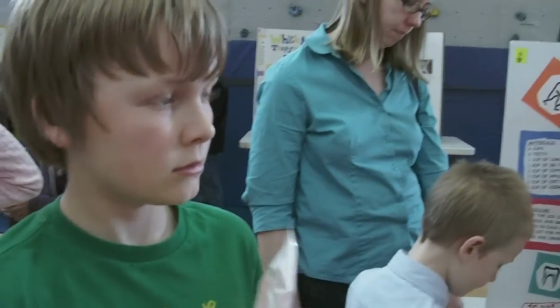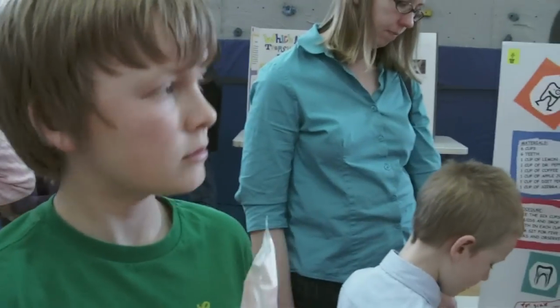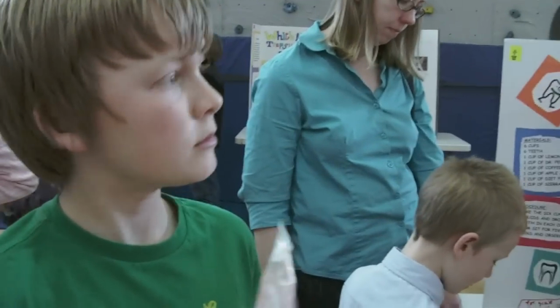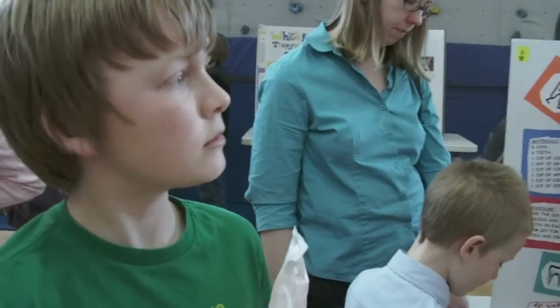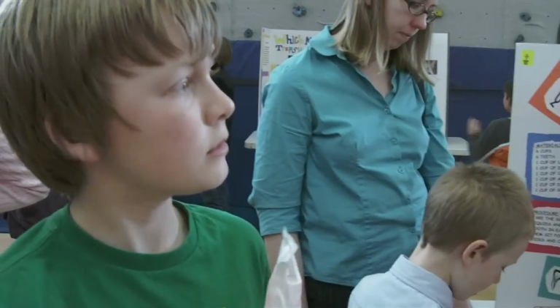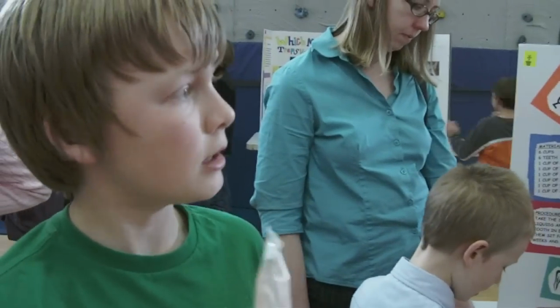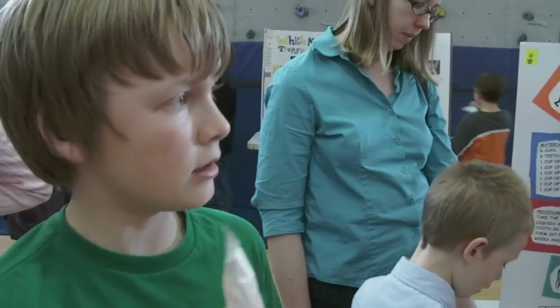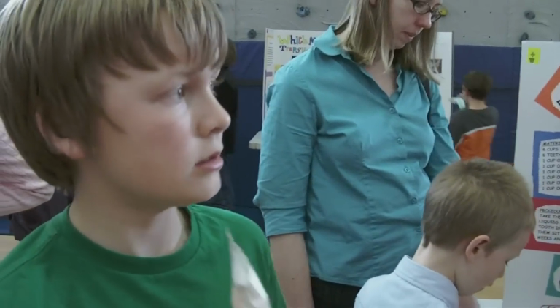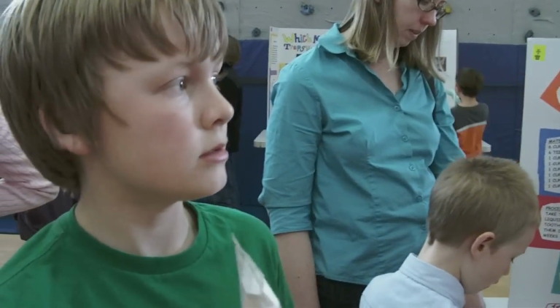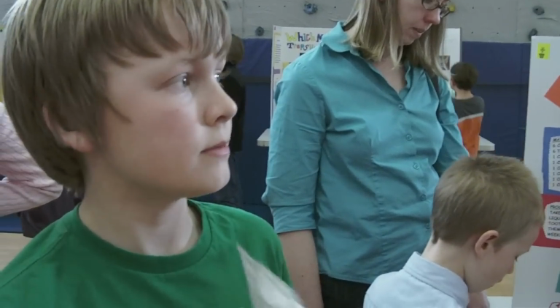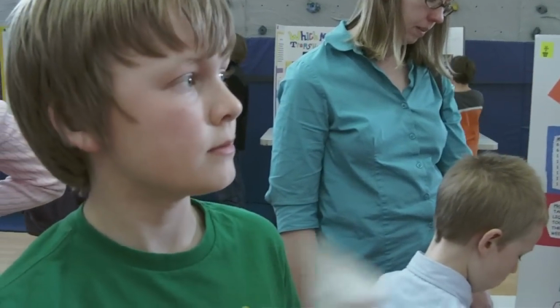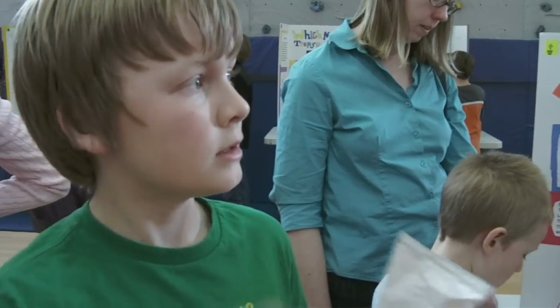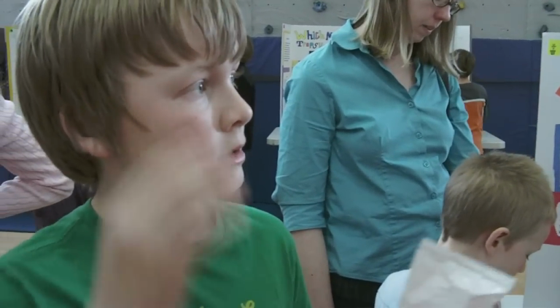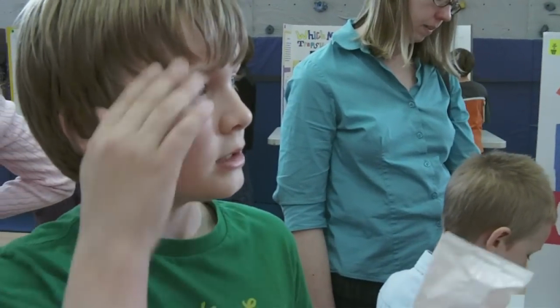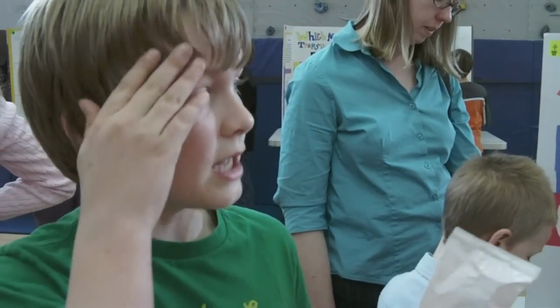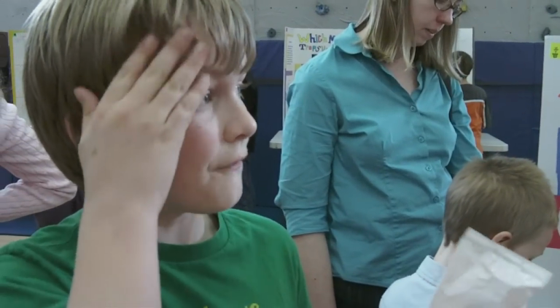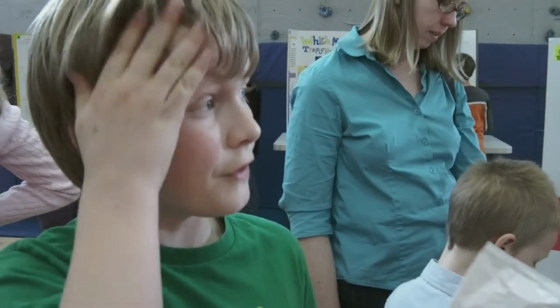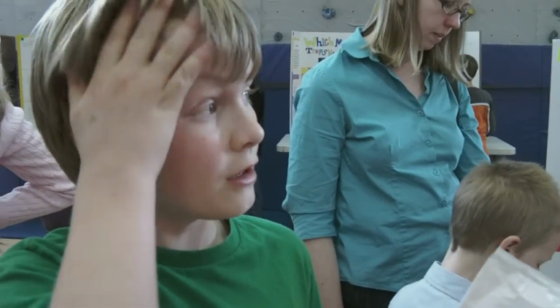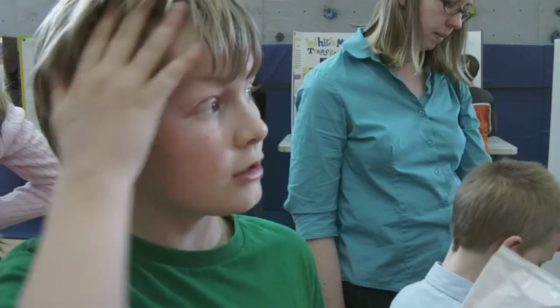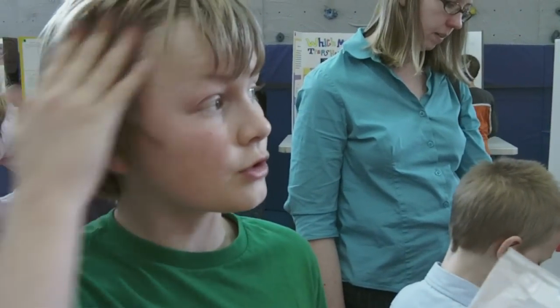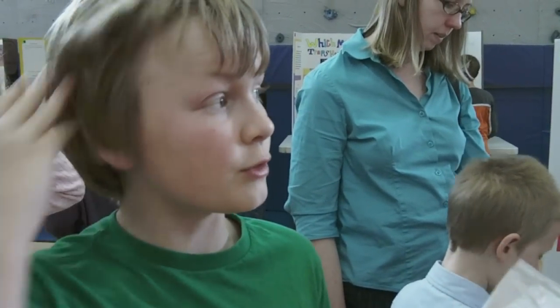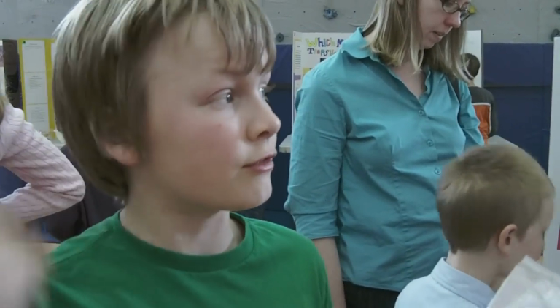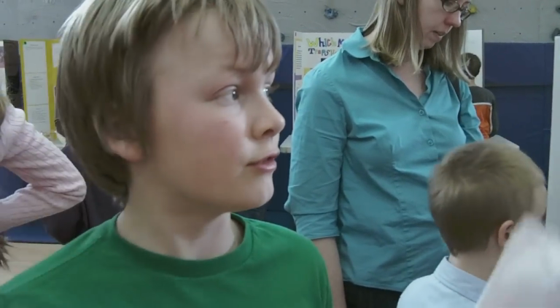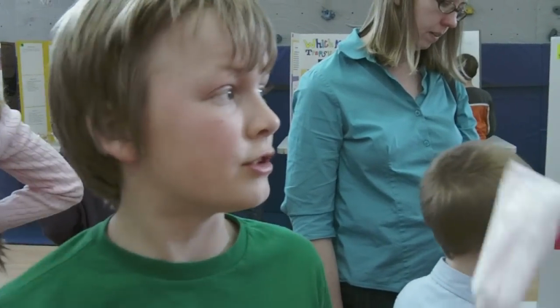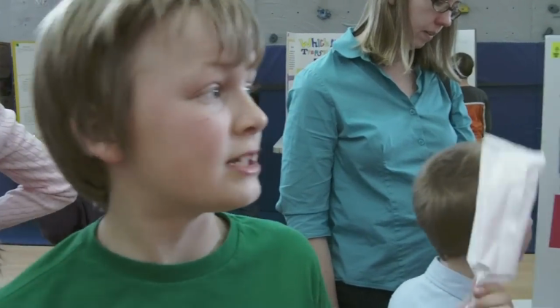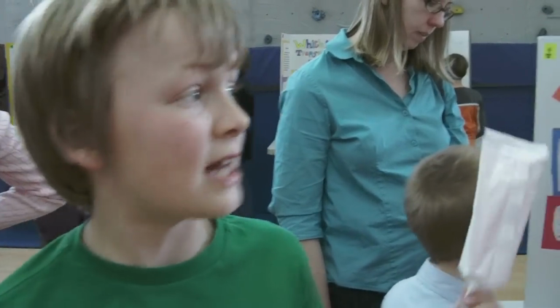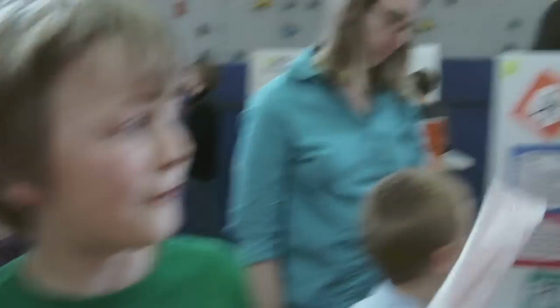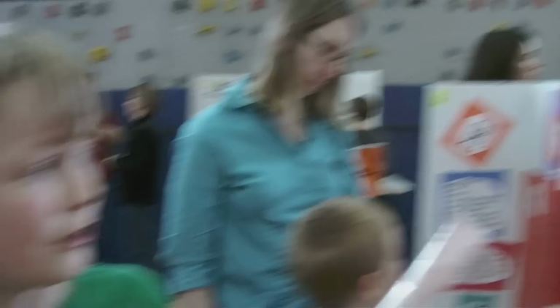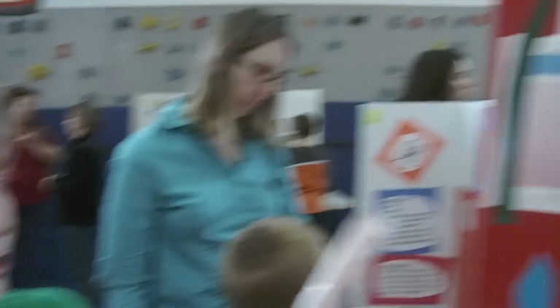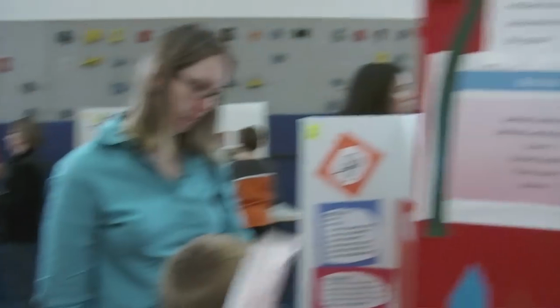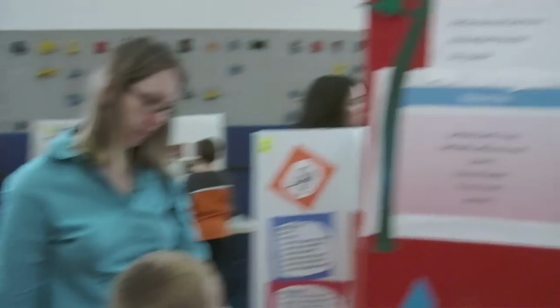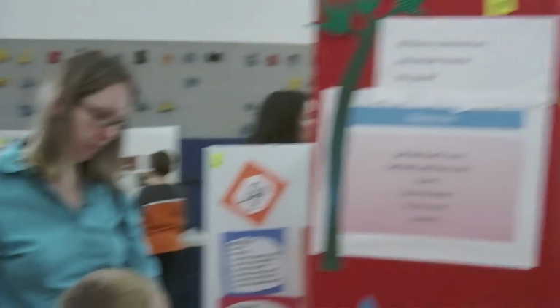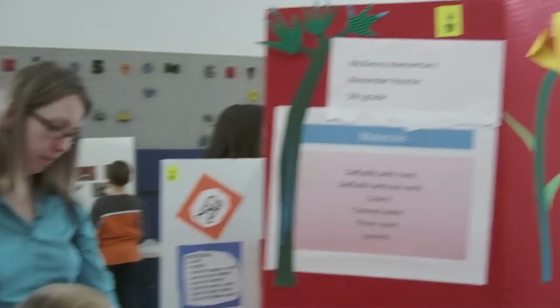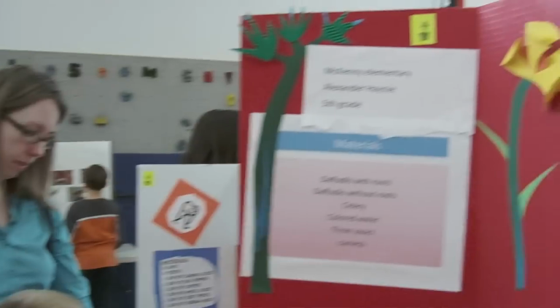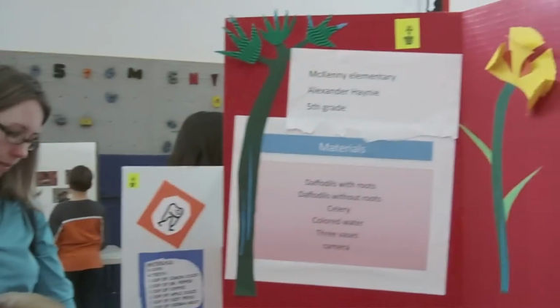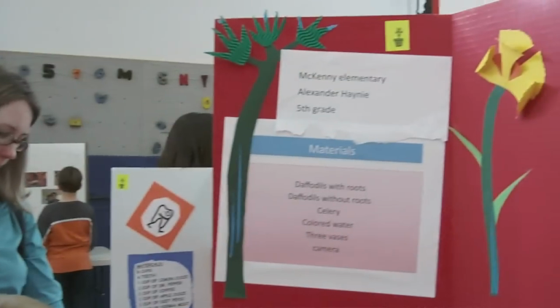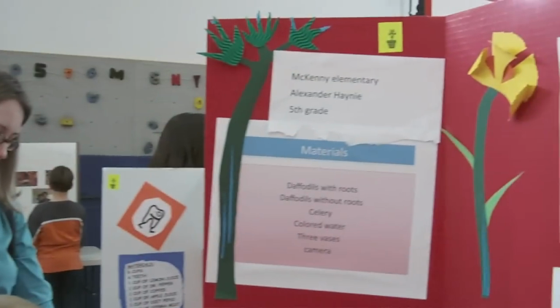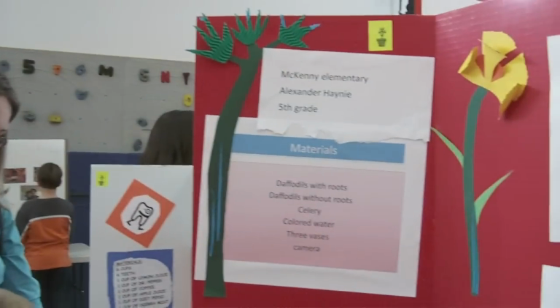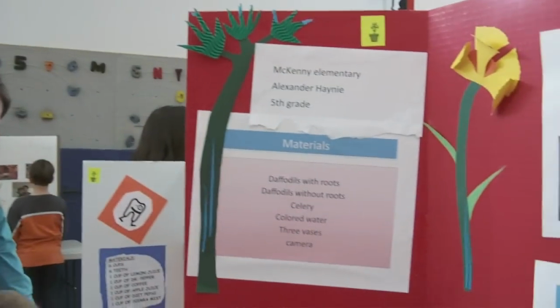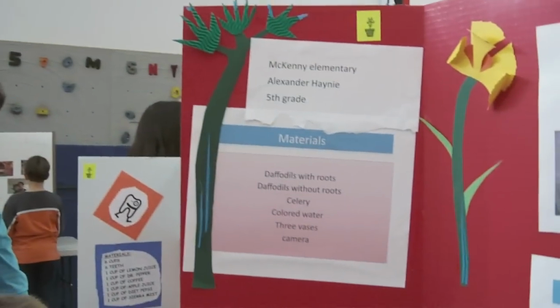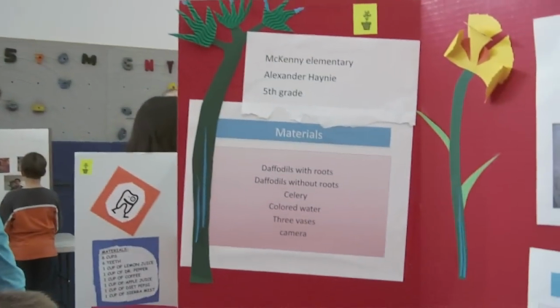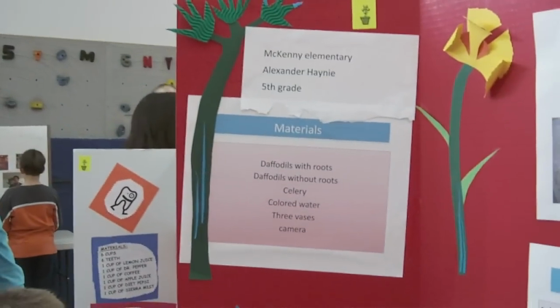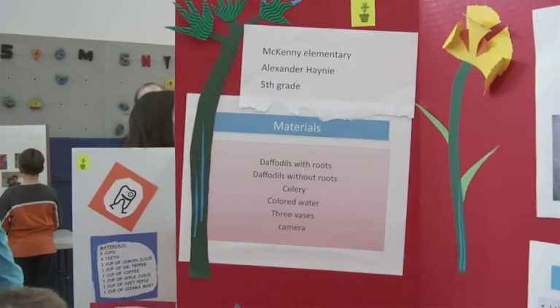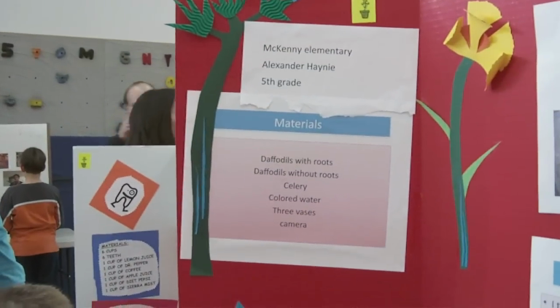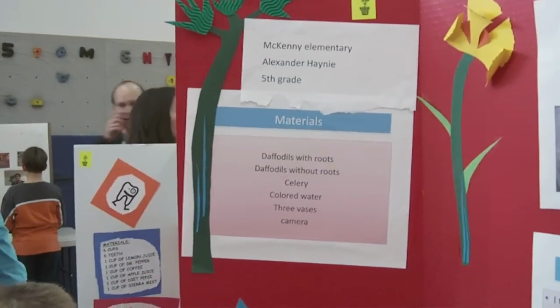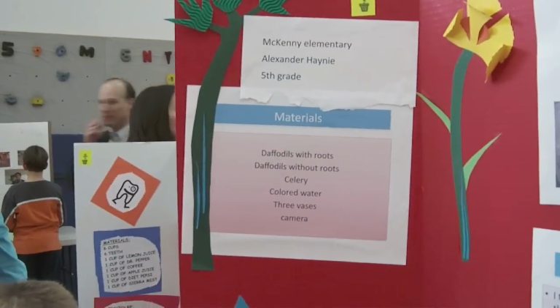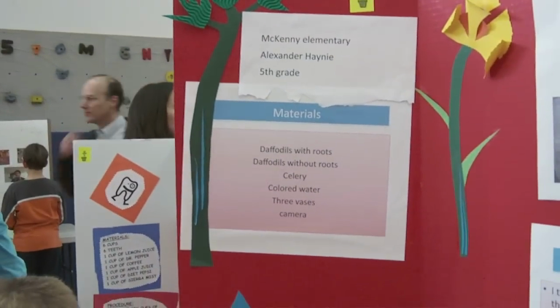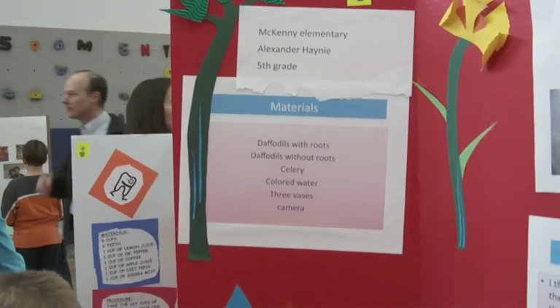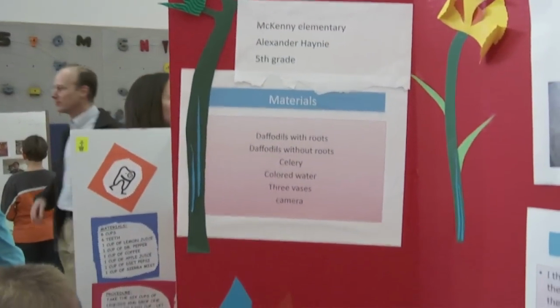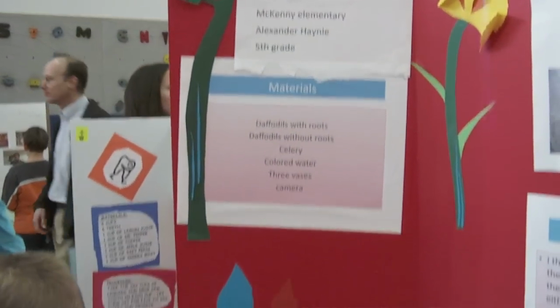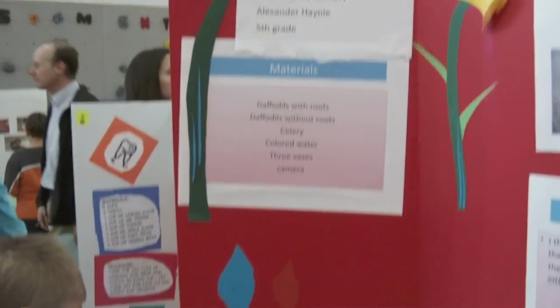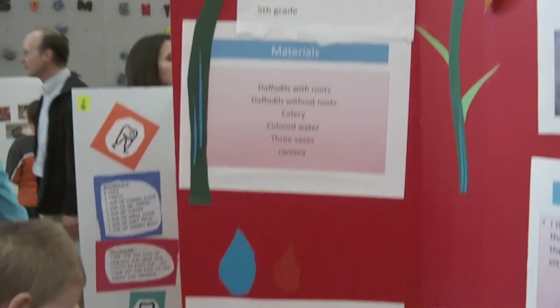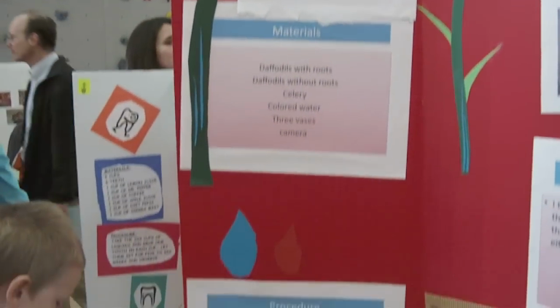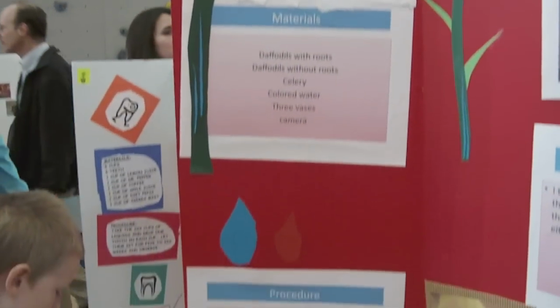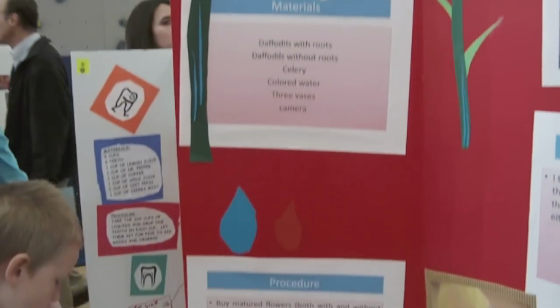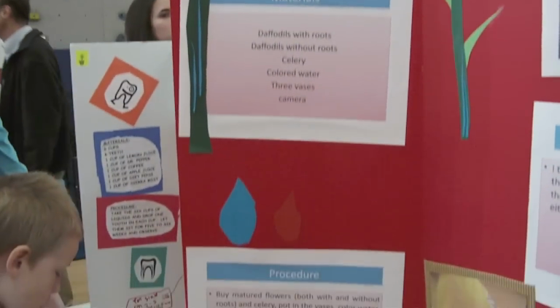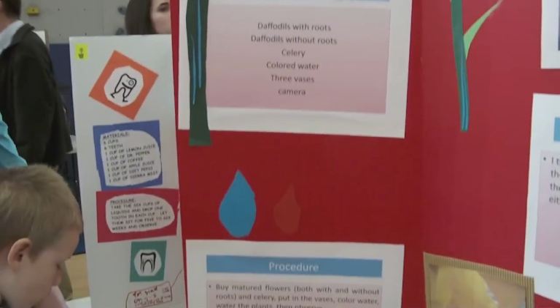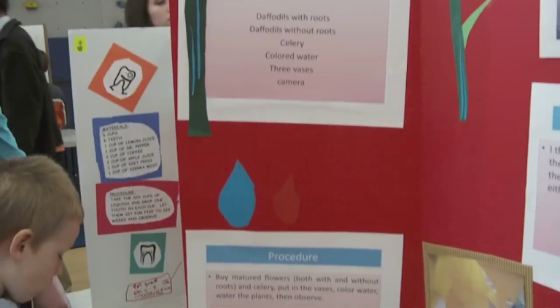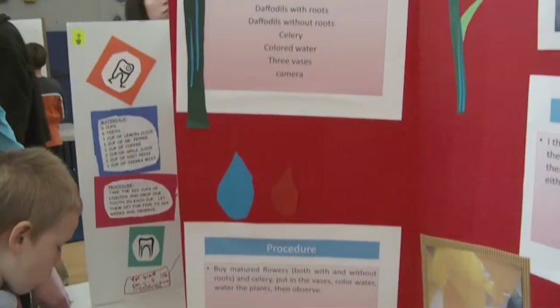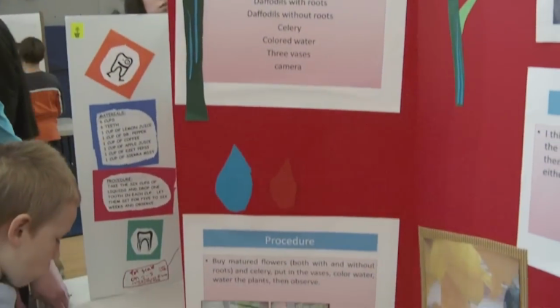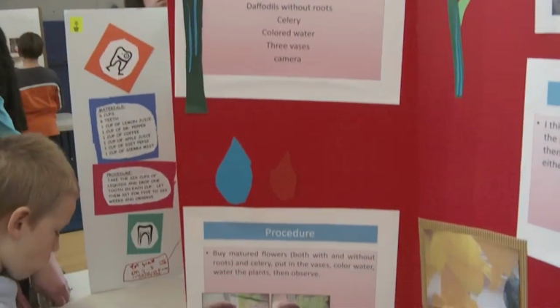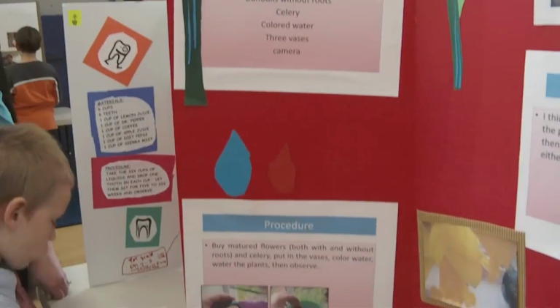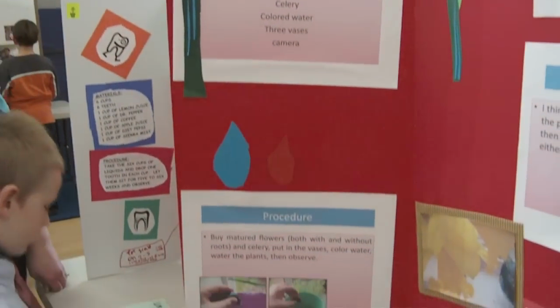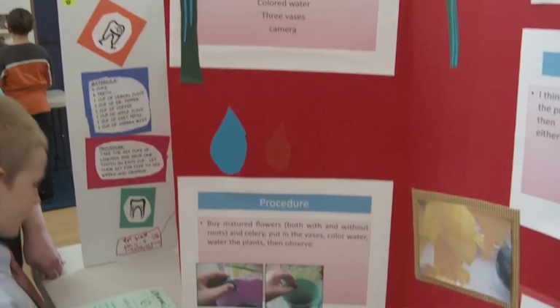So you put different kinds of plants in different kinds of colored water? Yes — daffodils with roots, daffodils without roots, celery, blue bases, and a caramel.